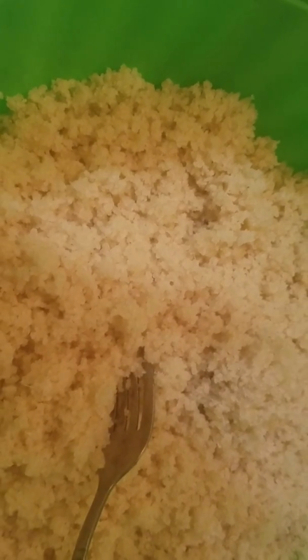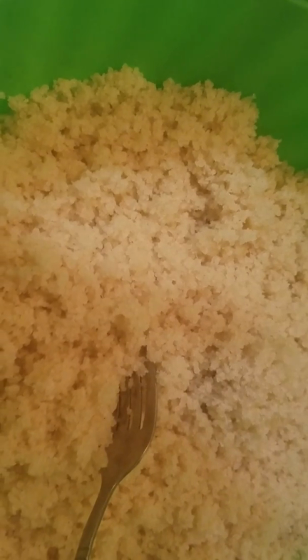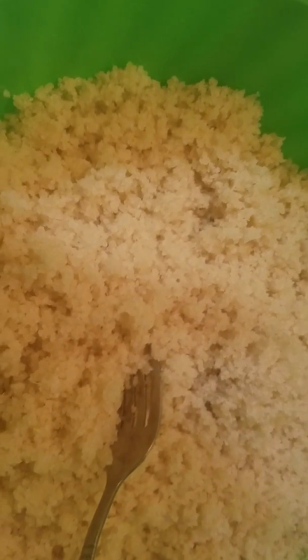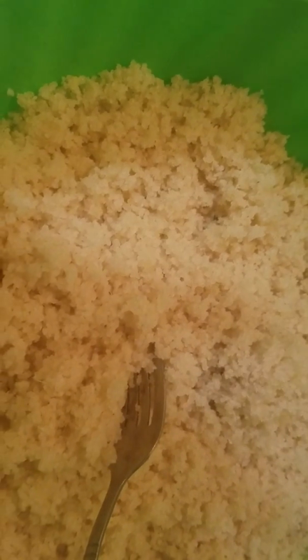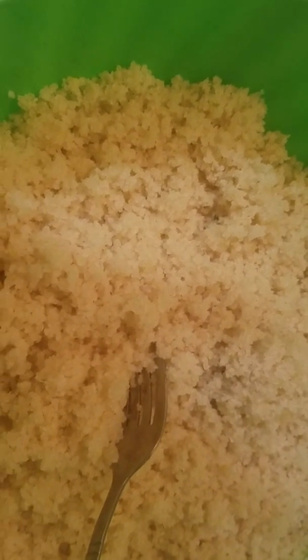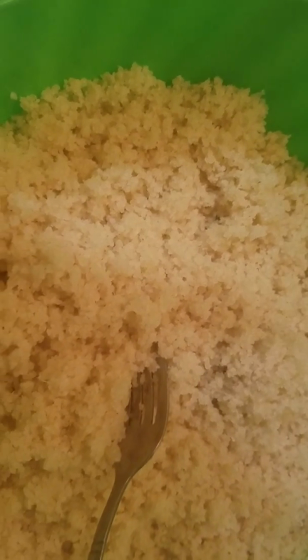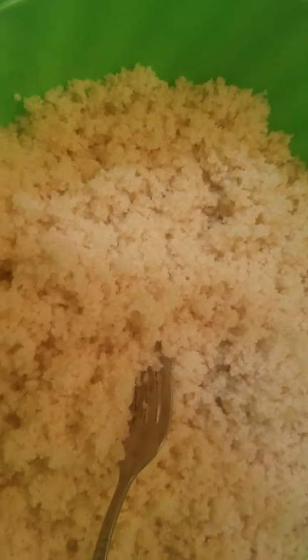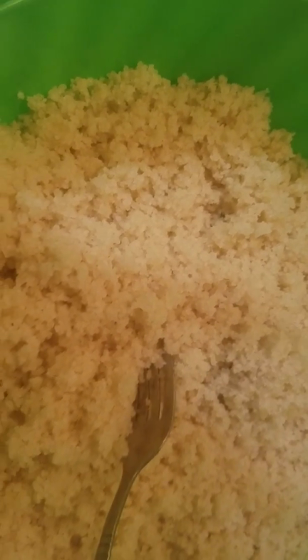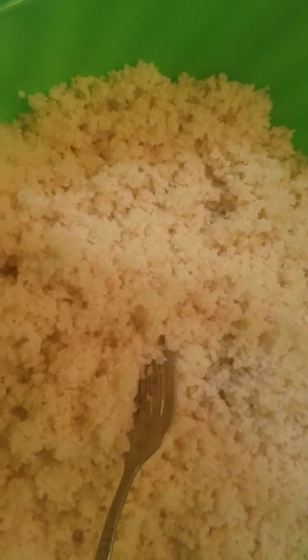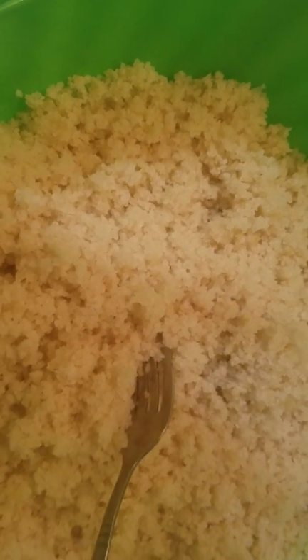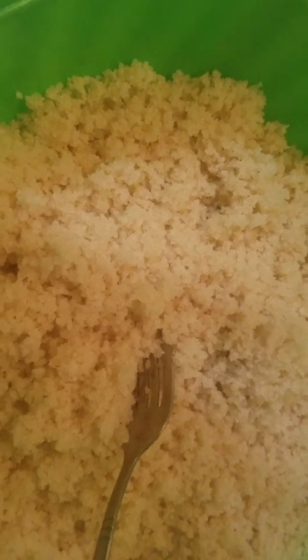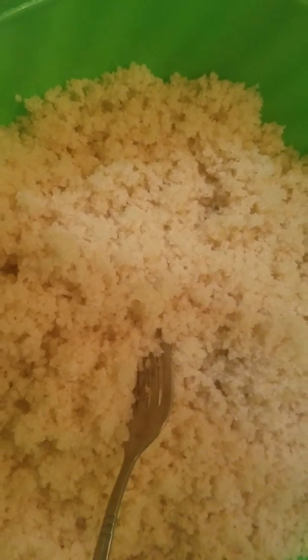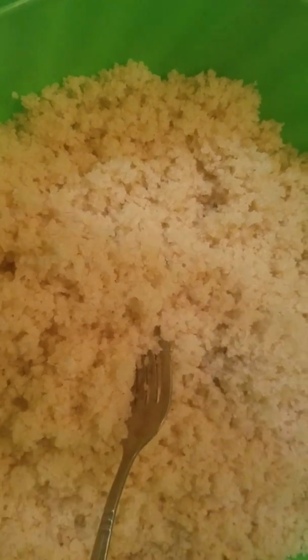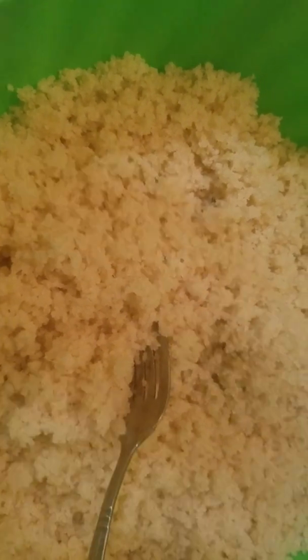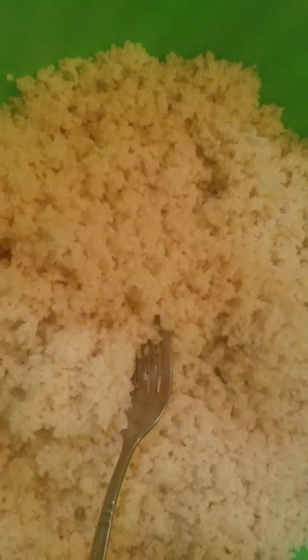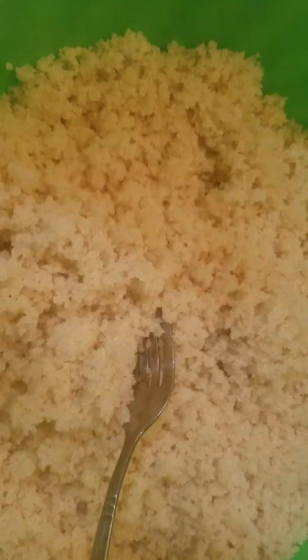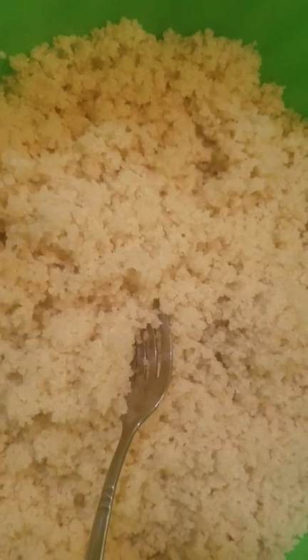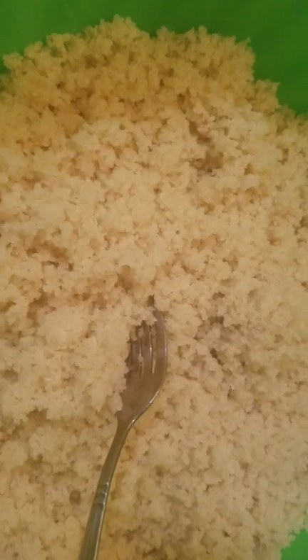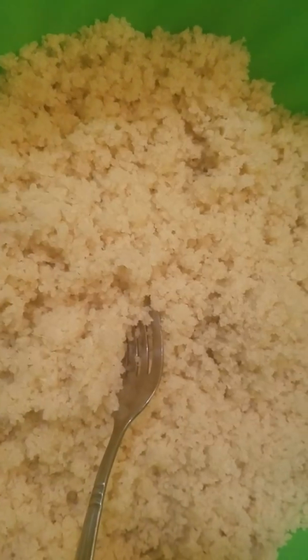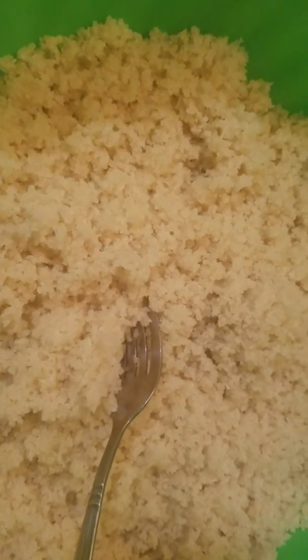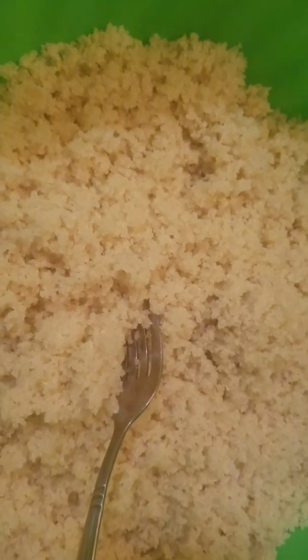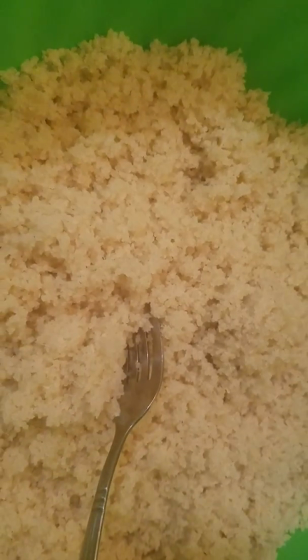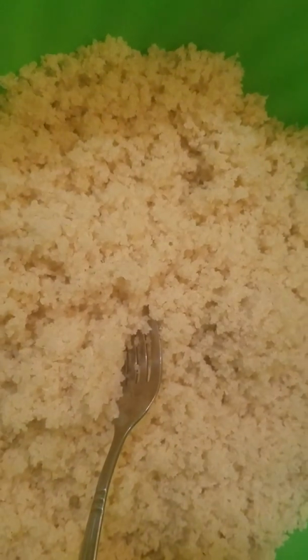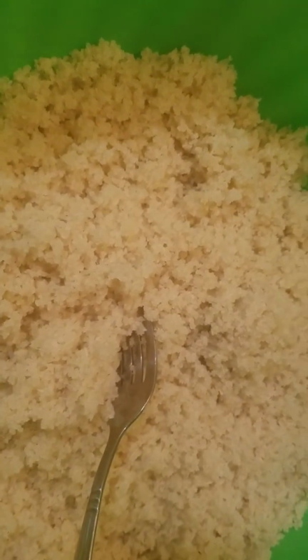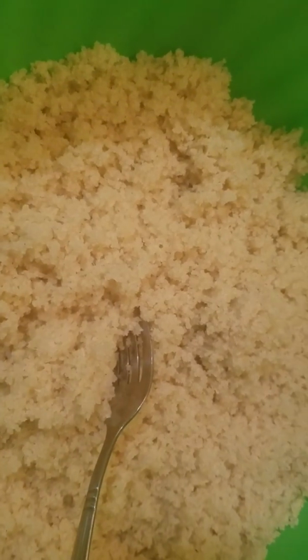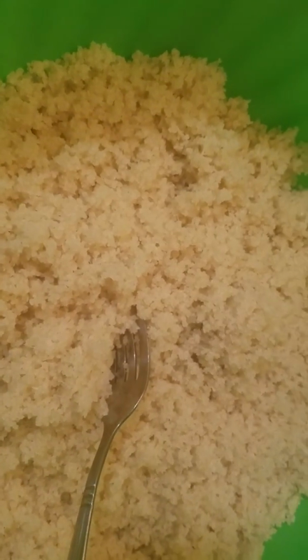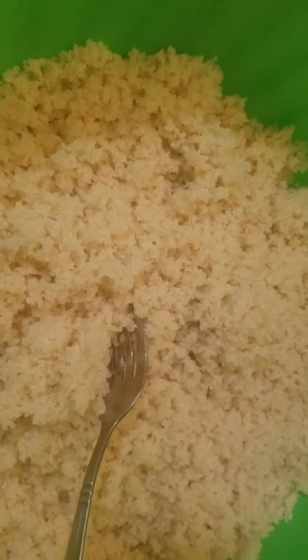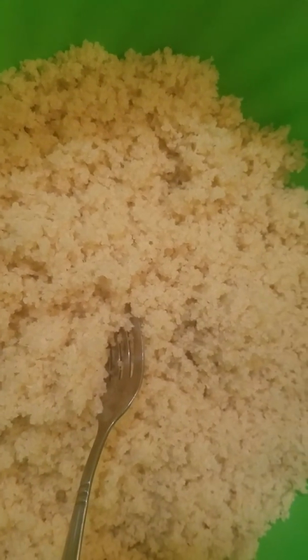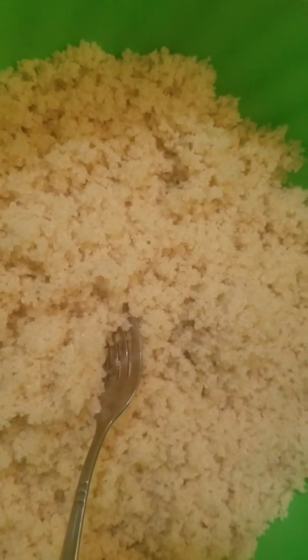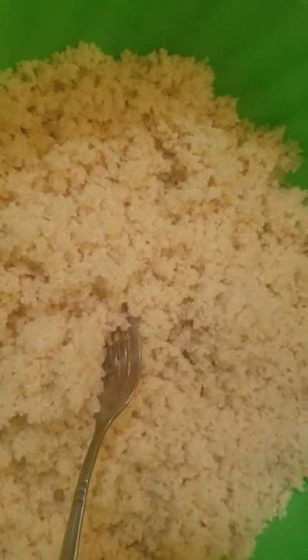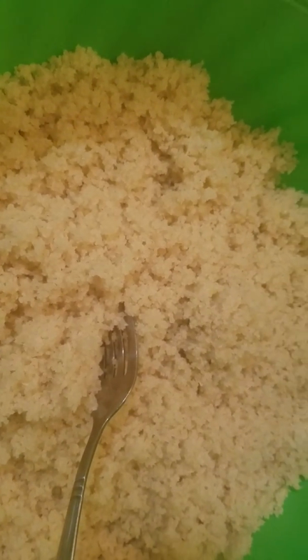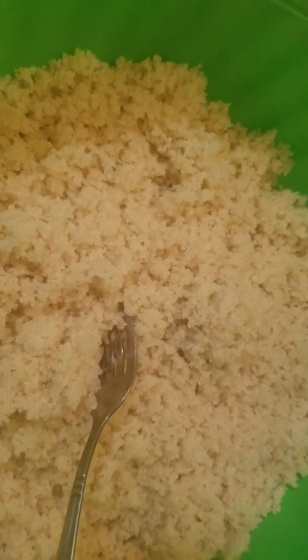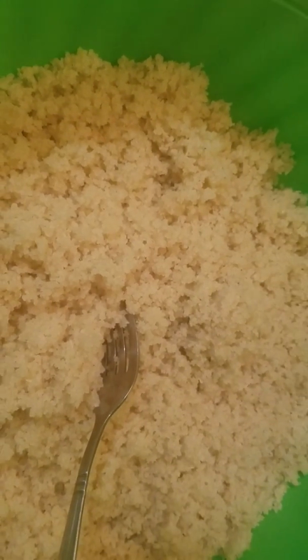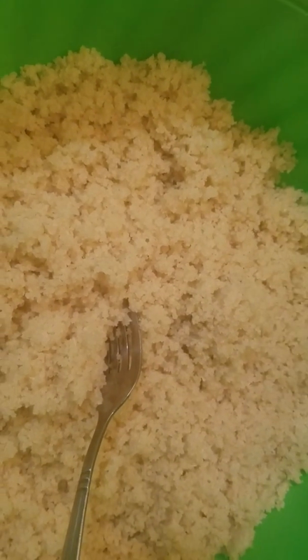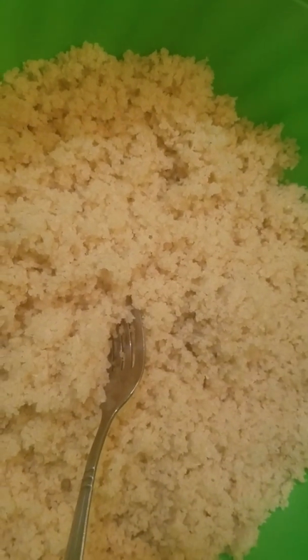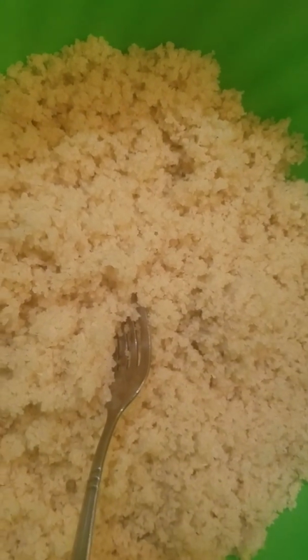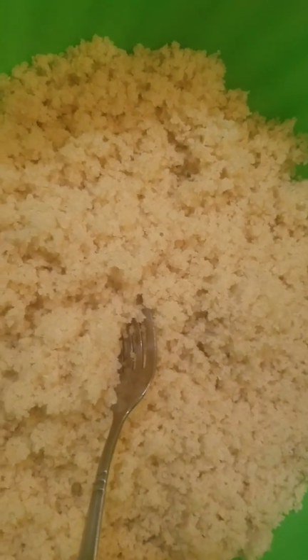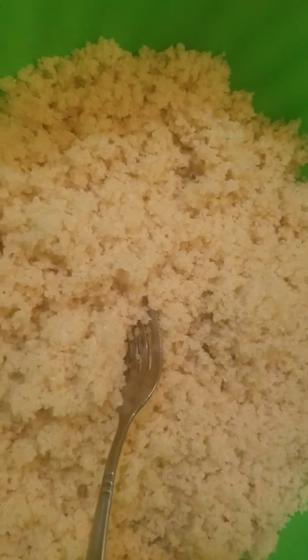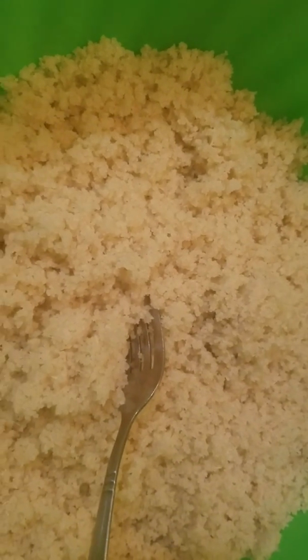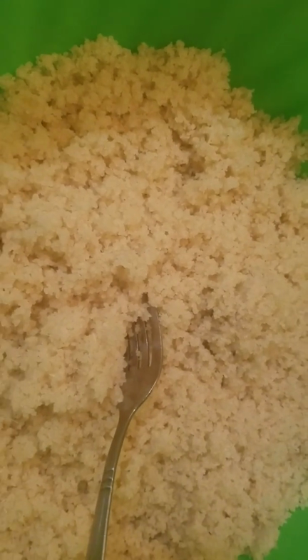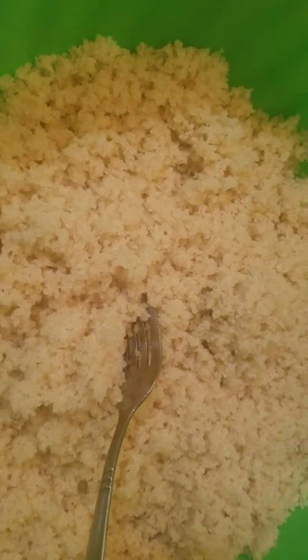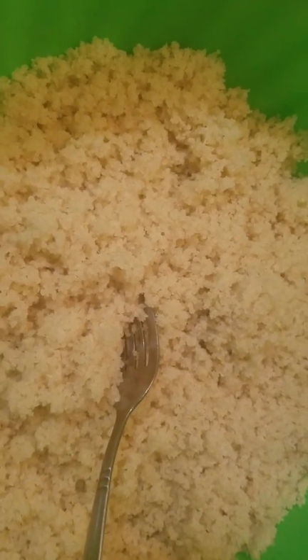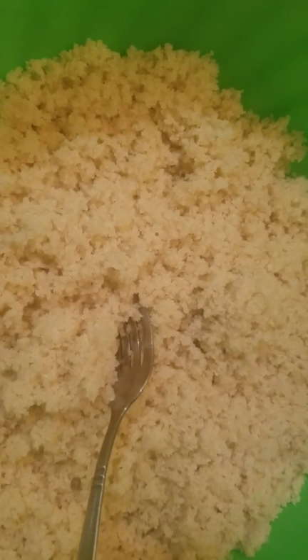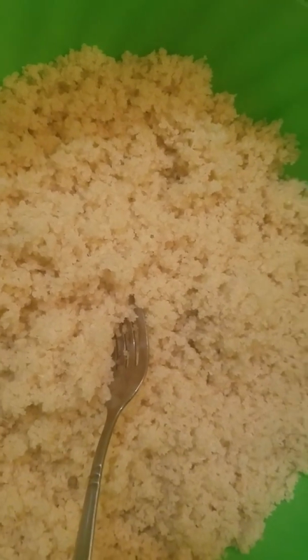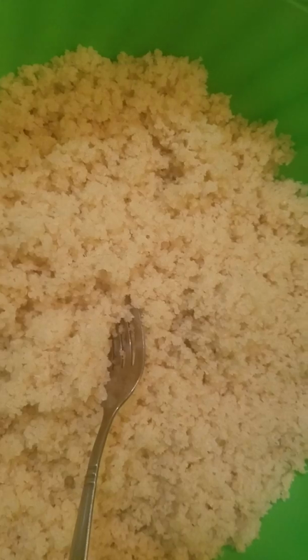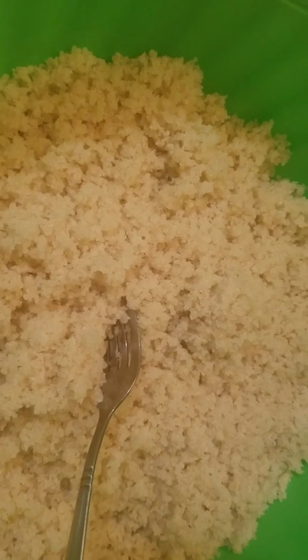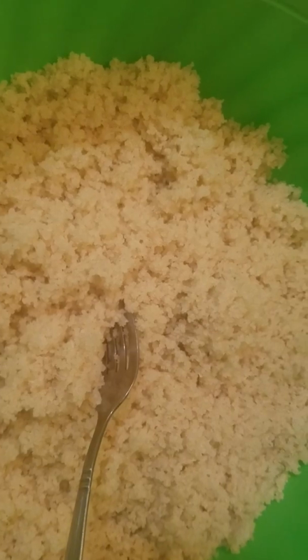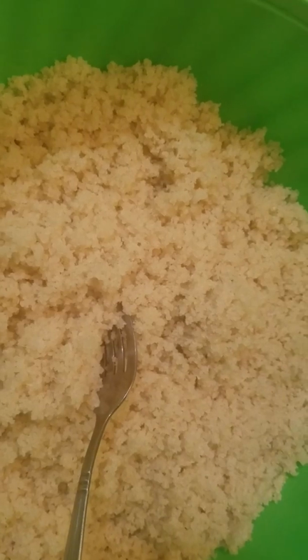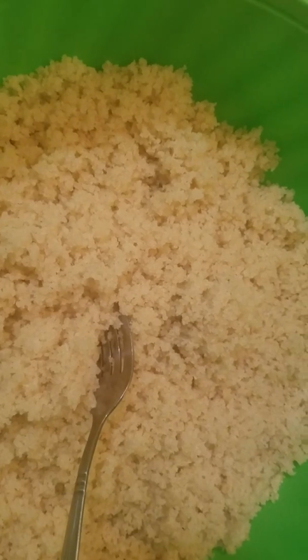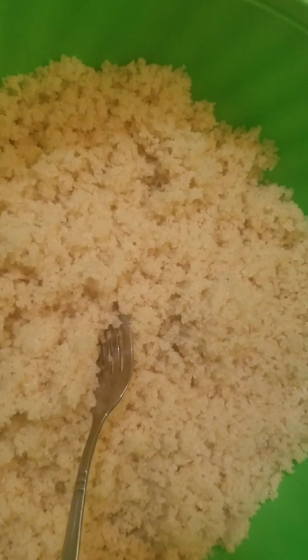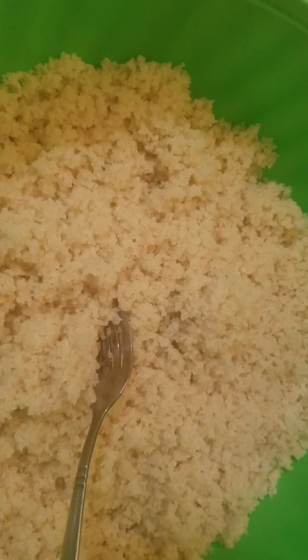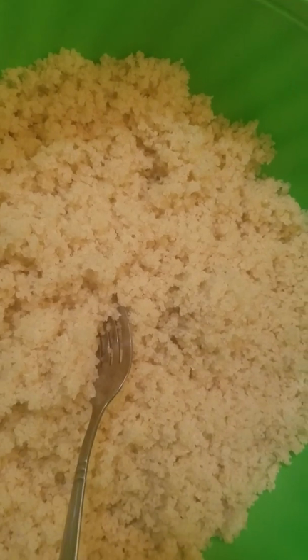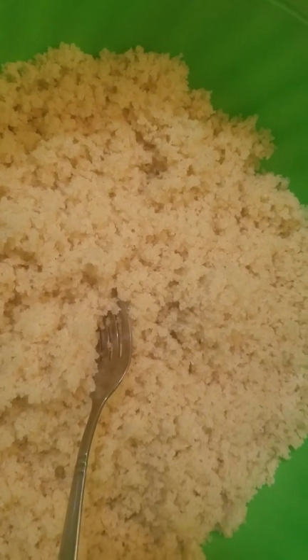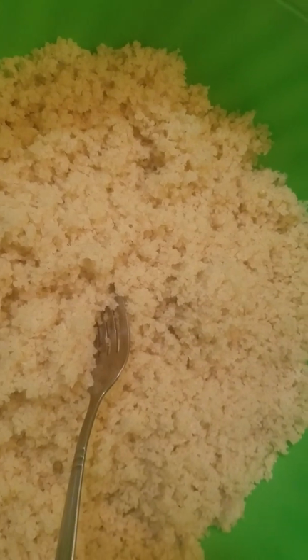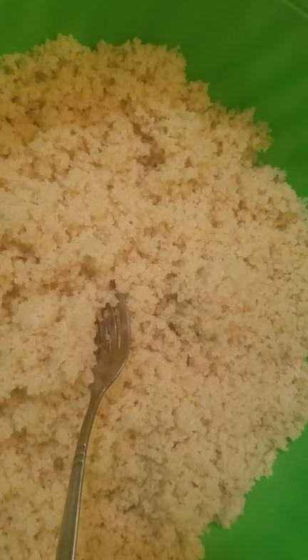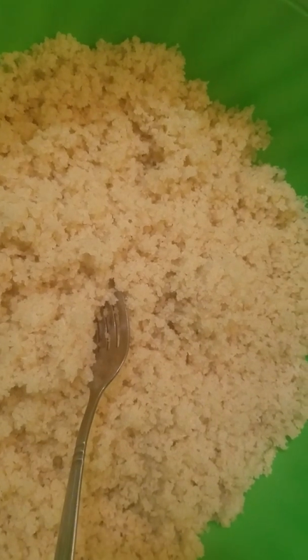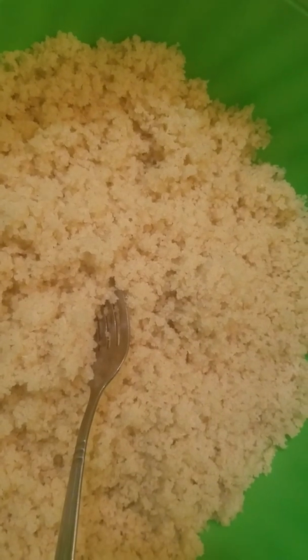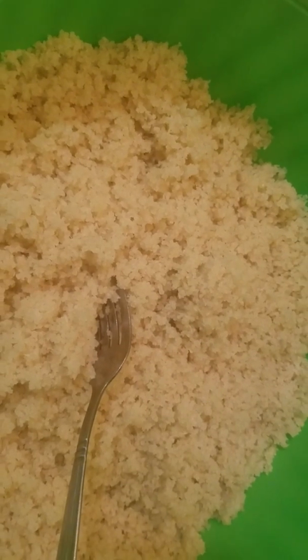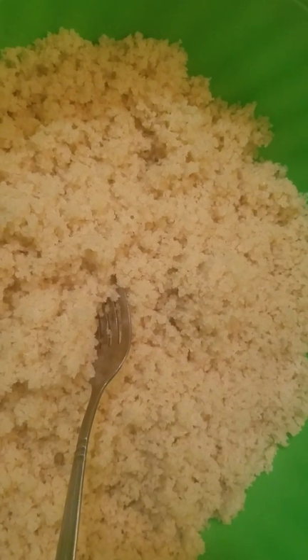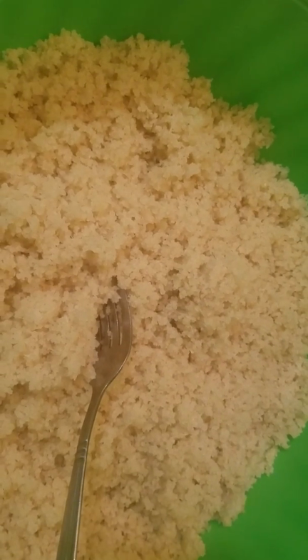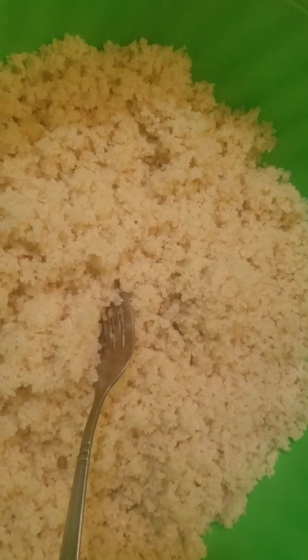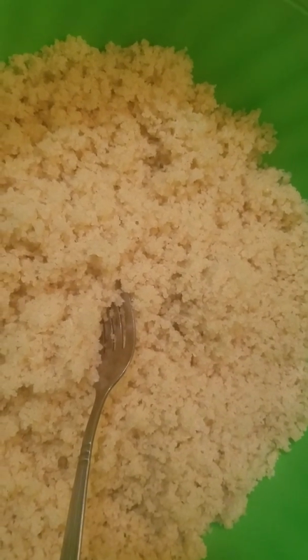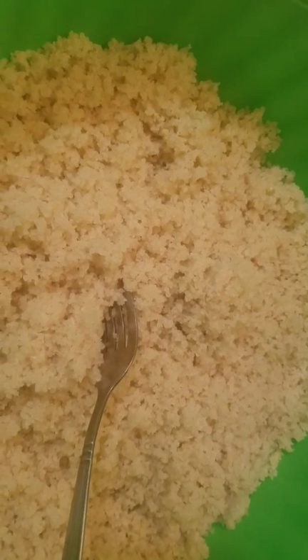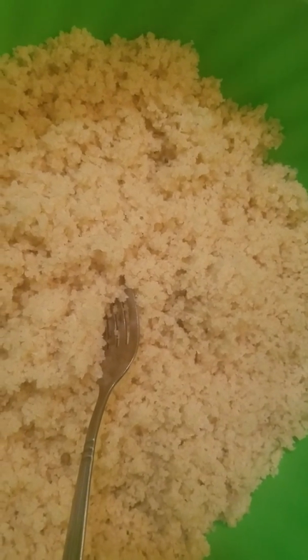Welcome to Howard Cuisine. Today I'm making acheke. I'm going to show you guys how to make acheke.